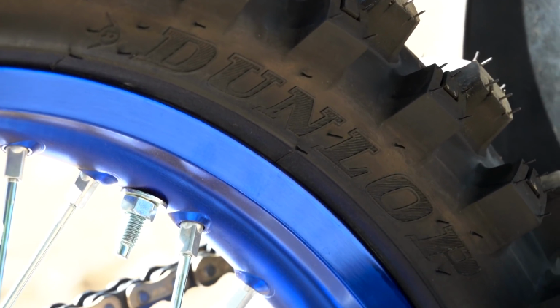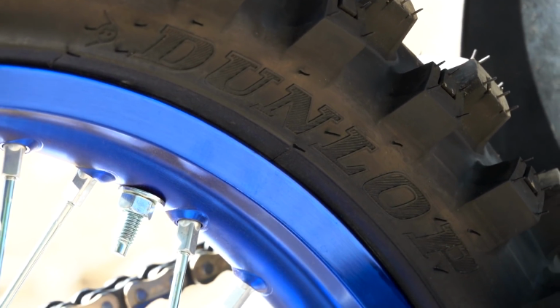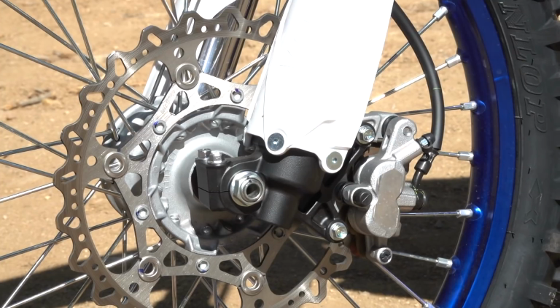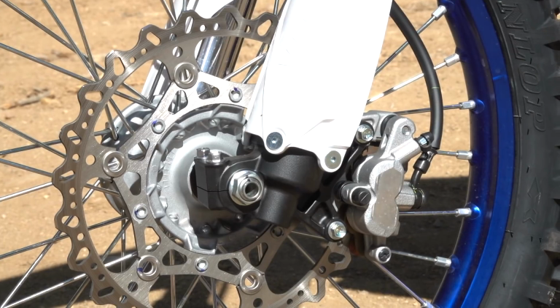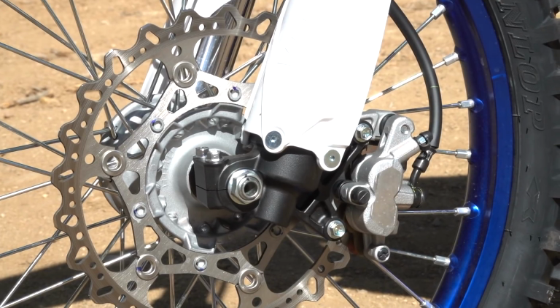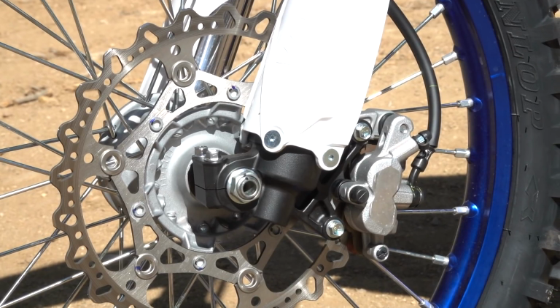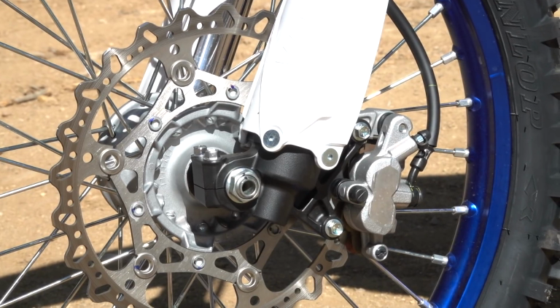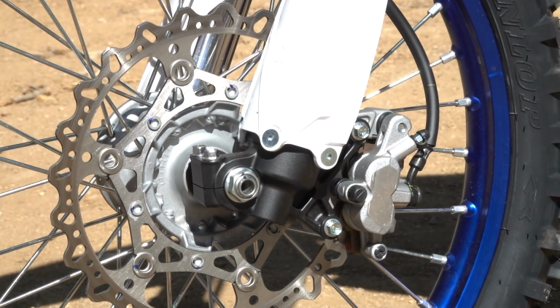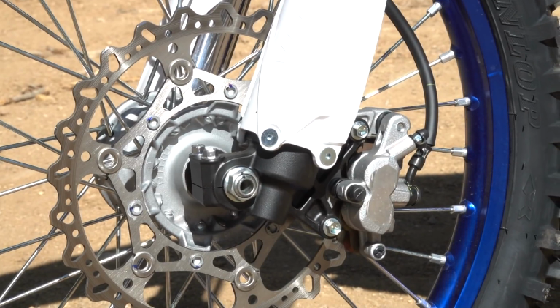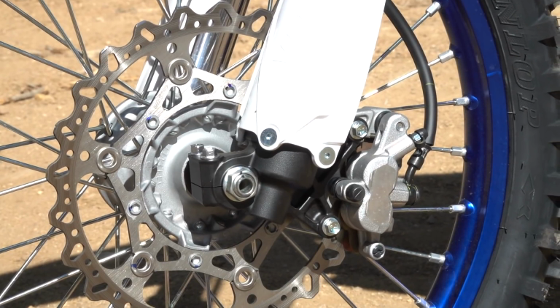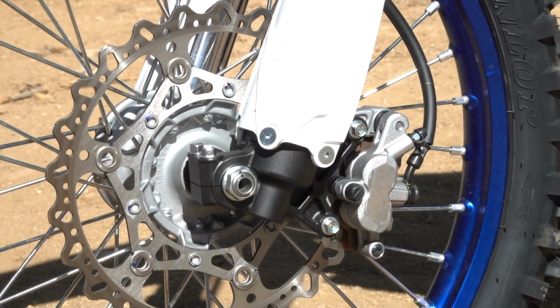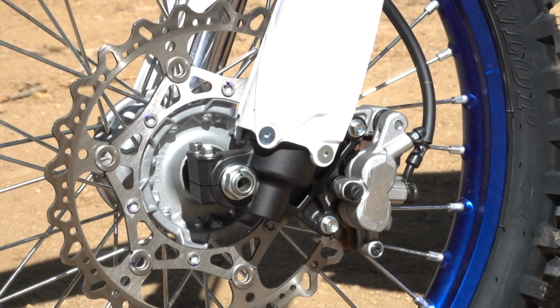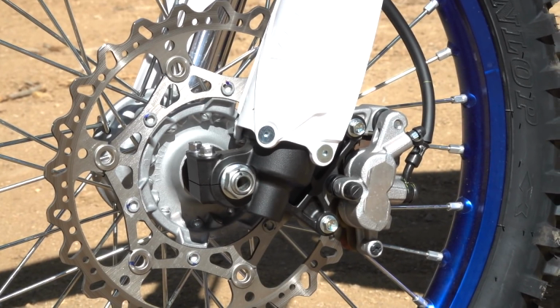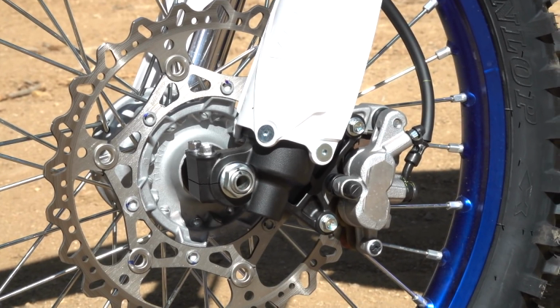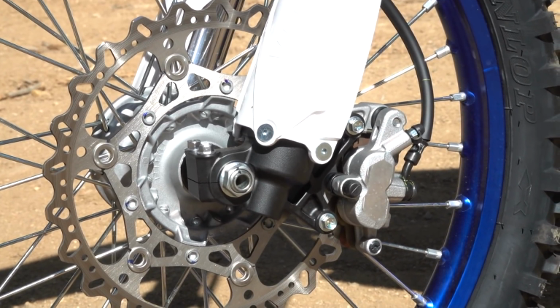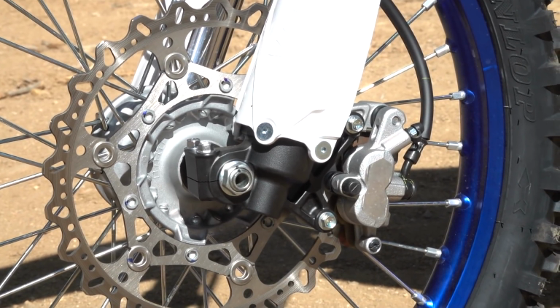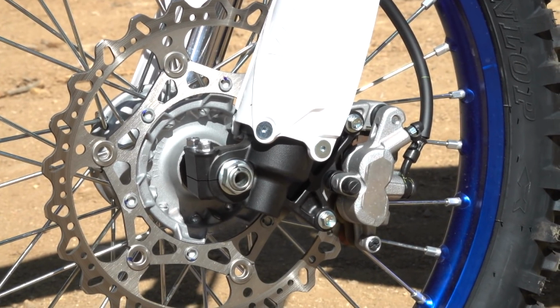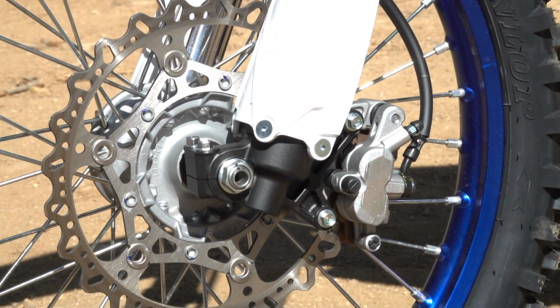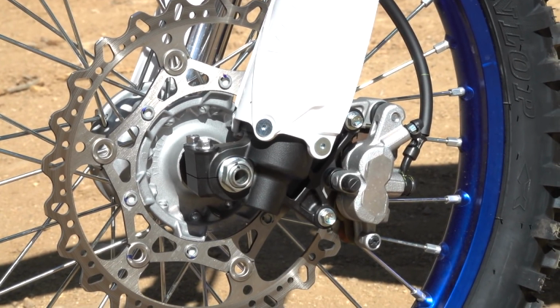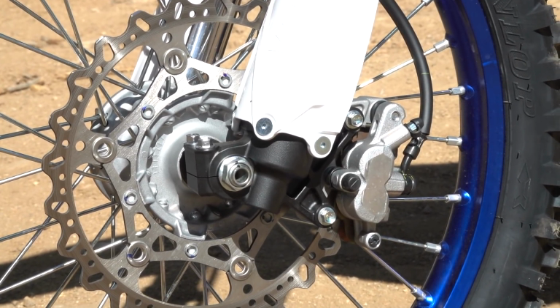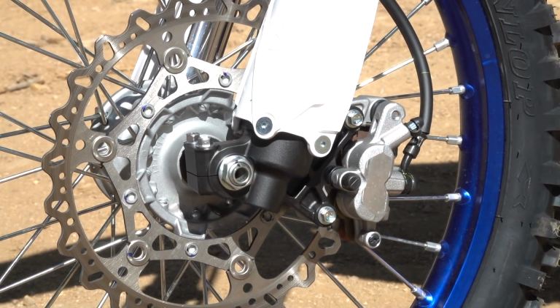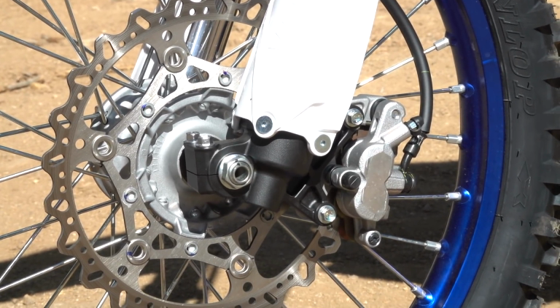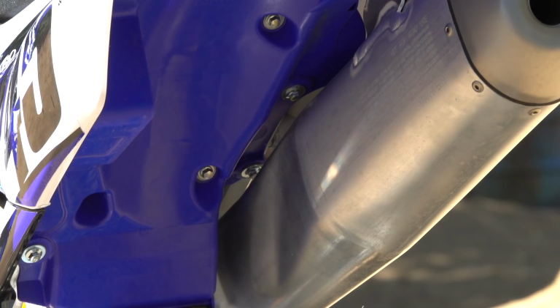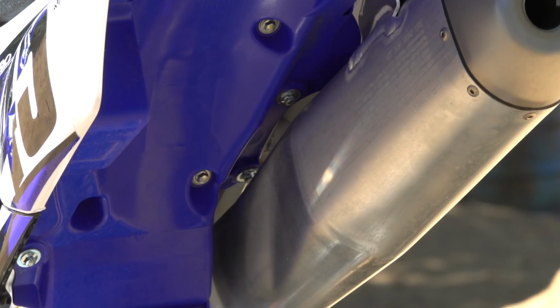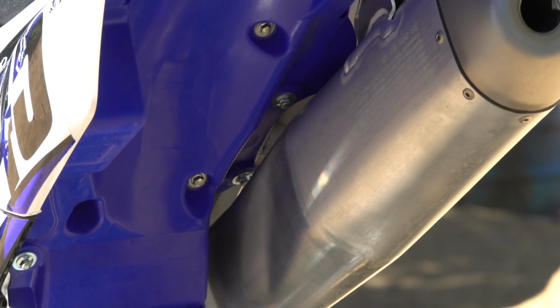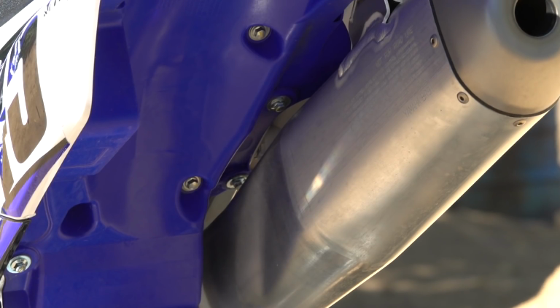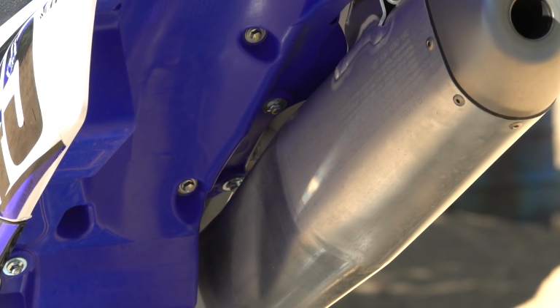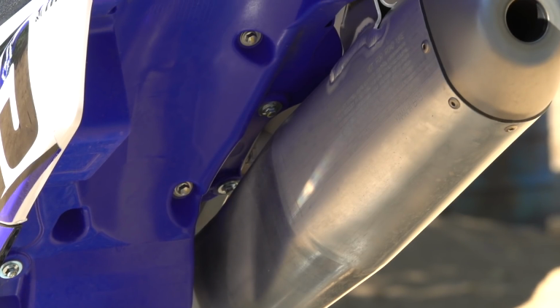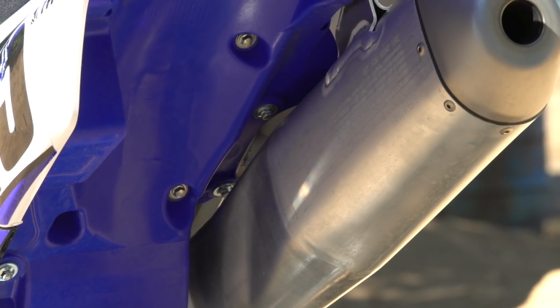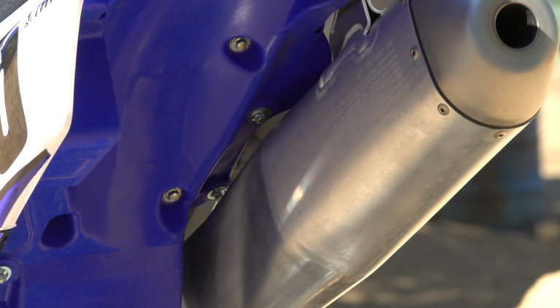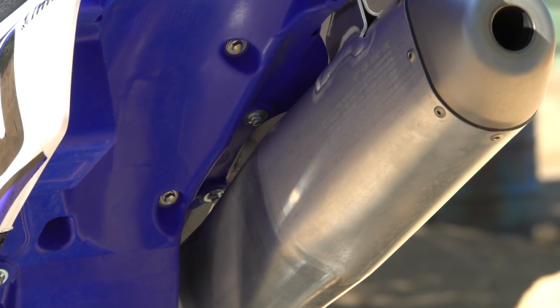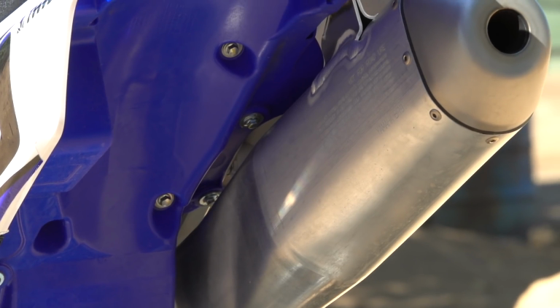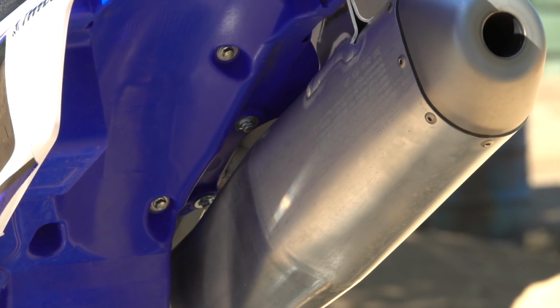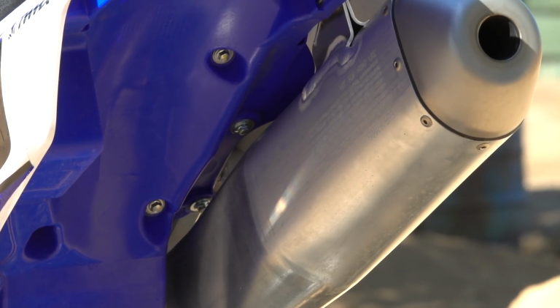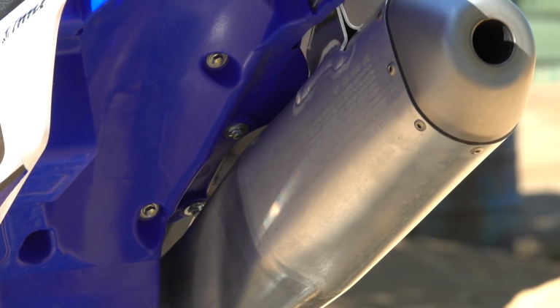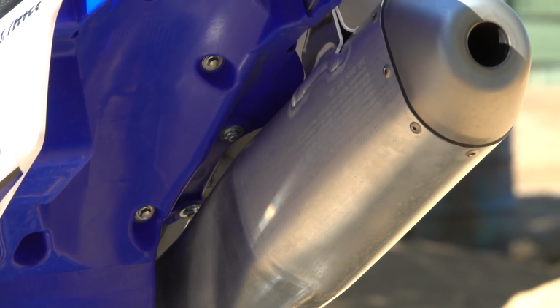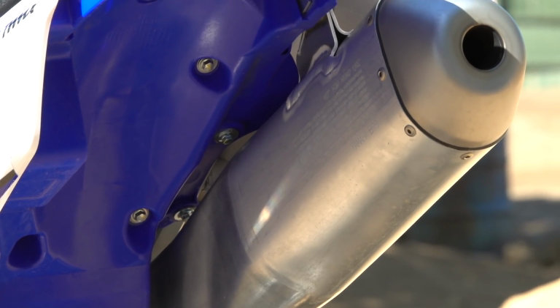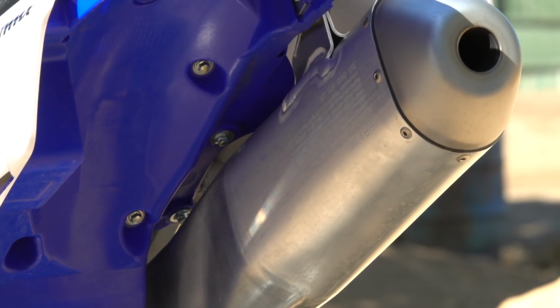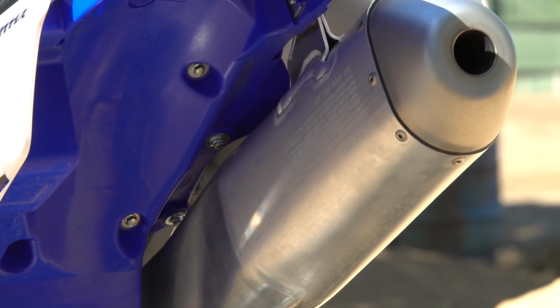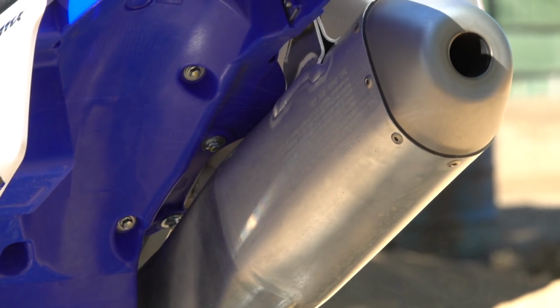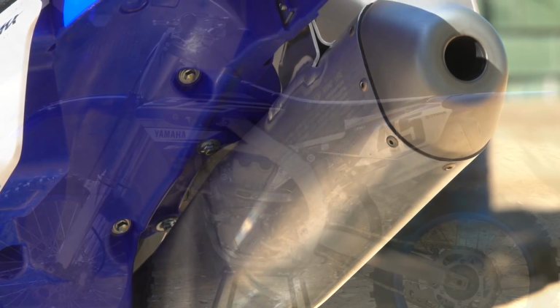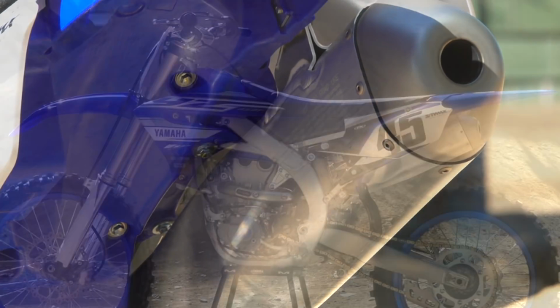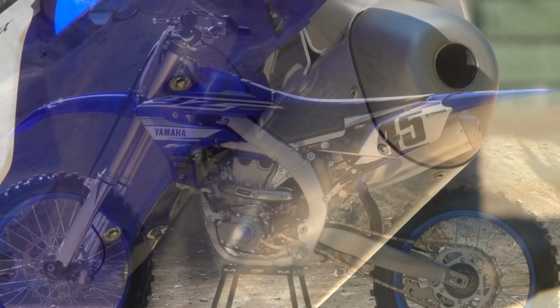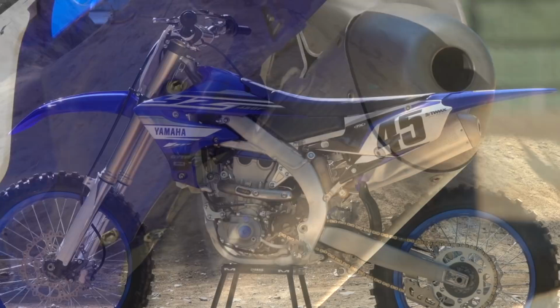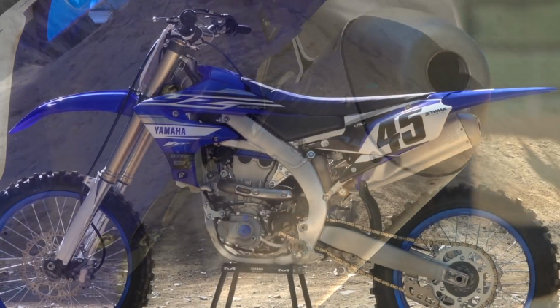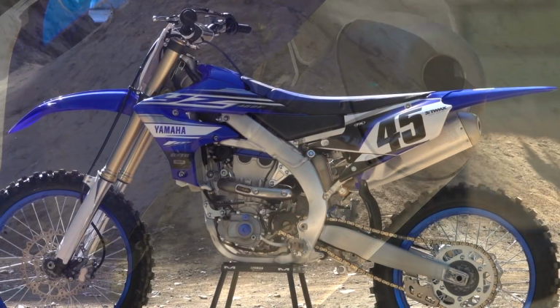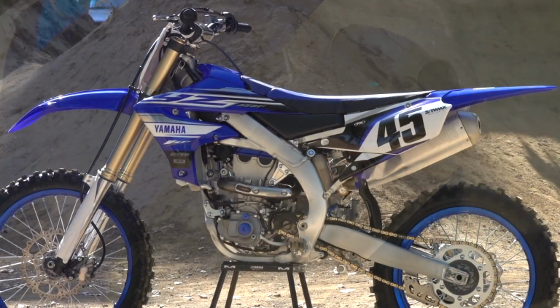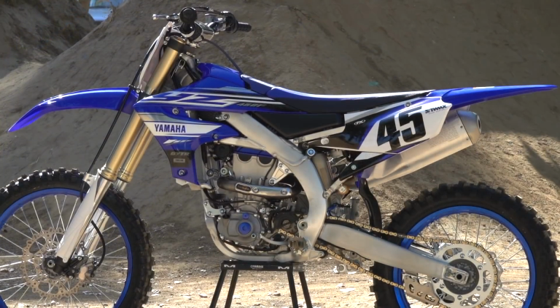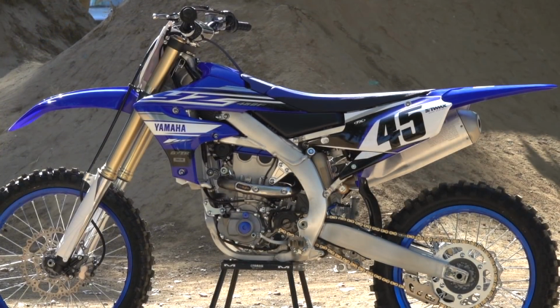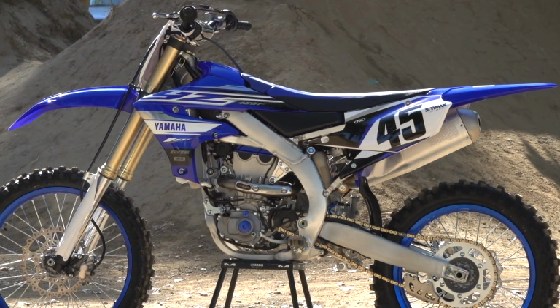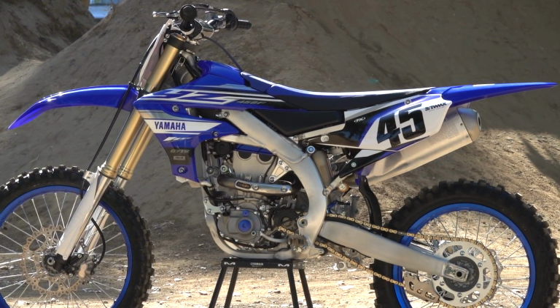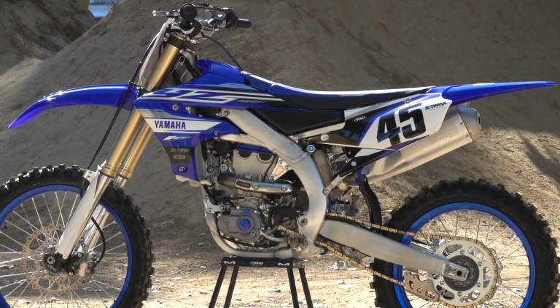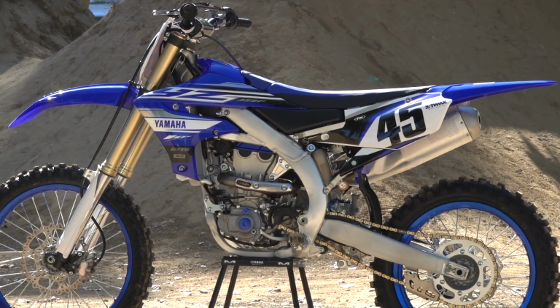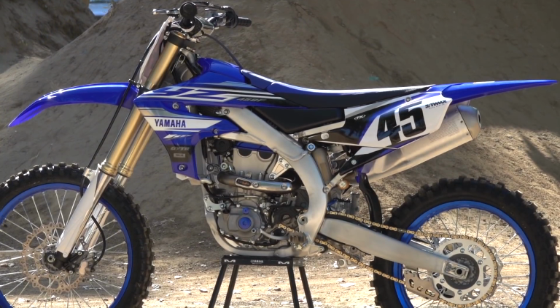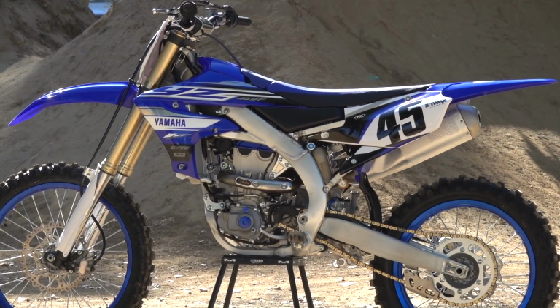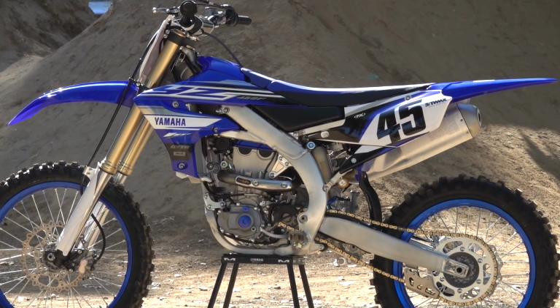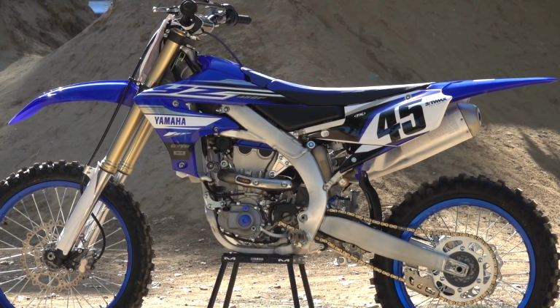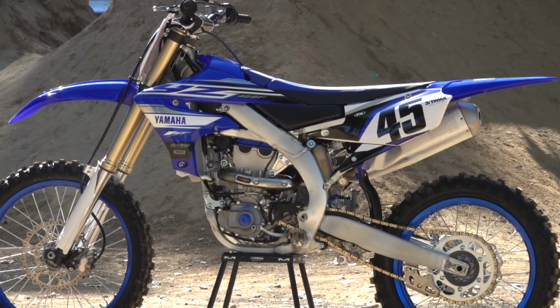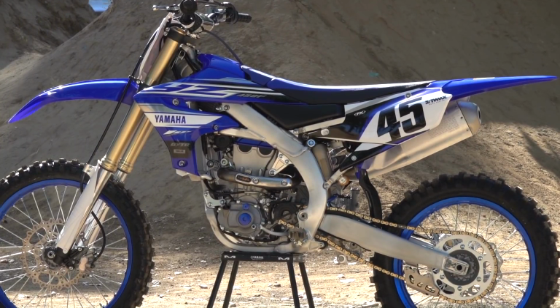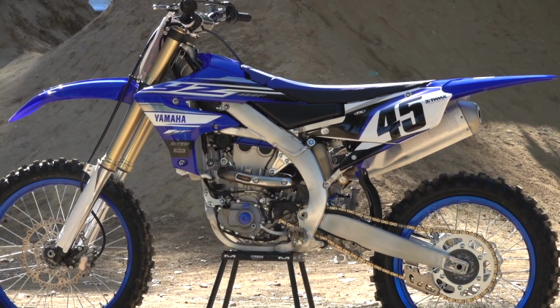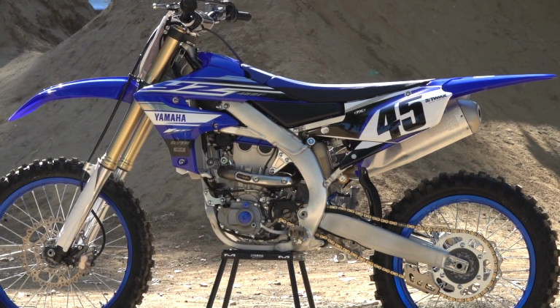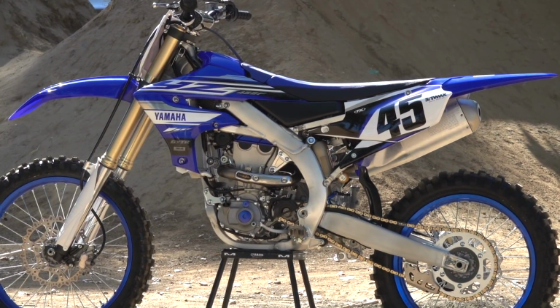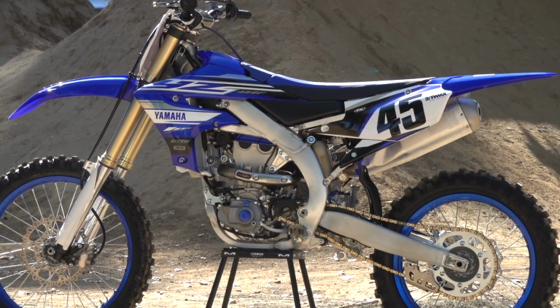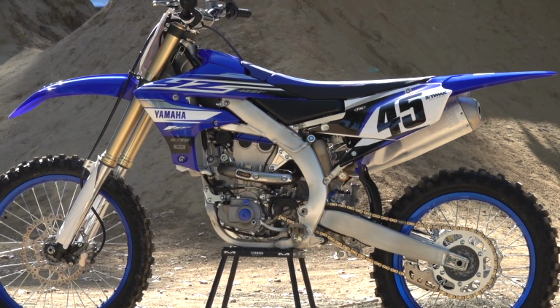That wraps it up for the 2019 YZ450F. For more information, check out Transworld Motocross or yamahamotorsports.com.